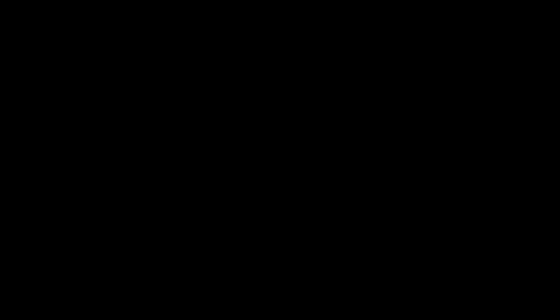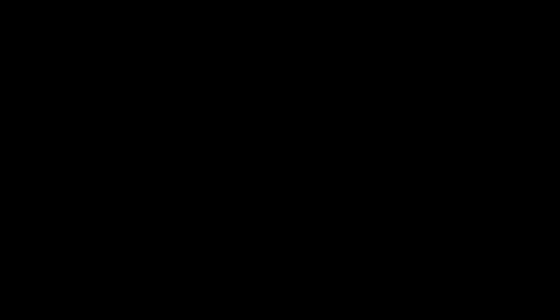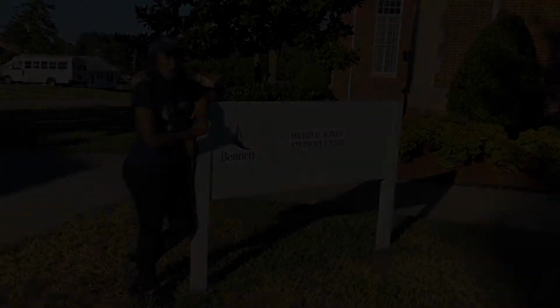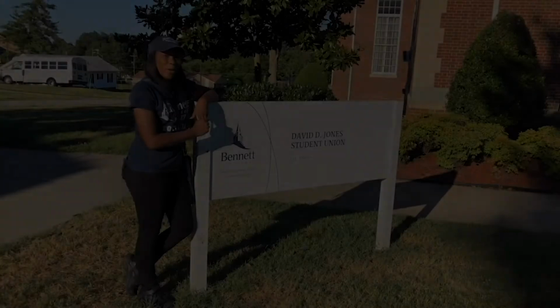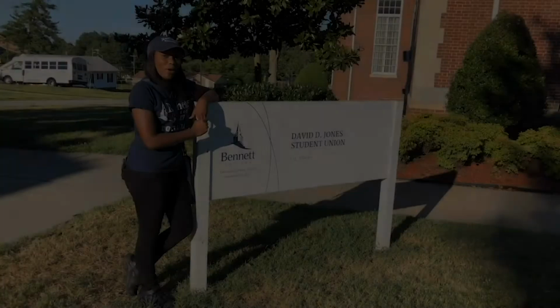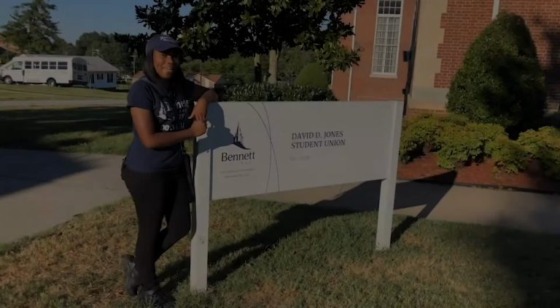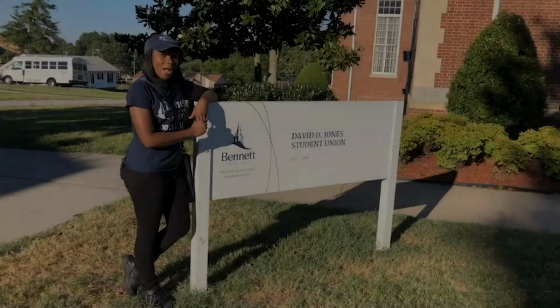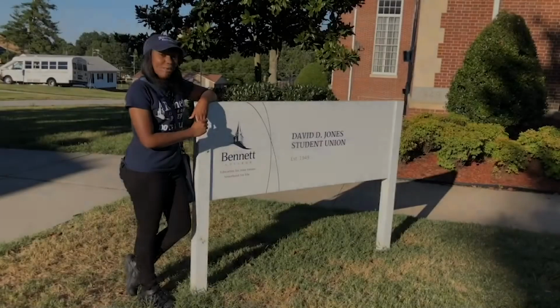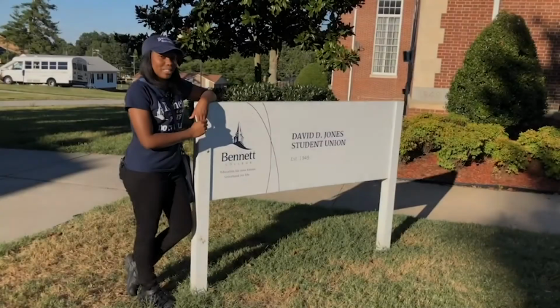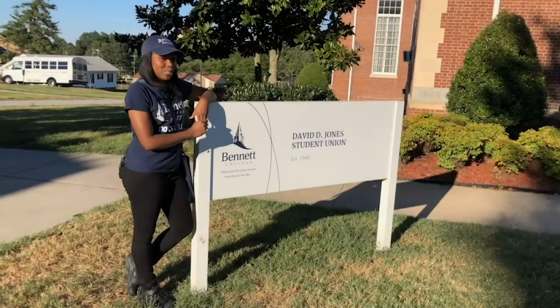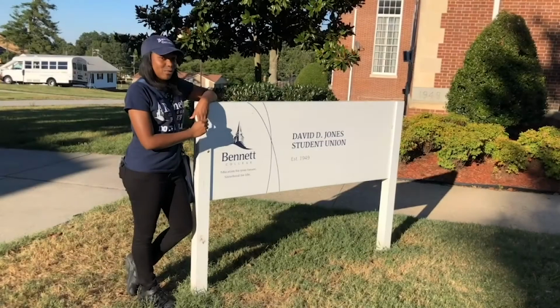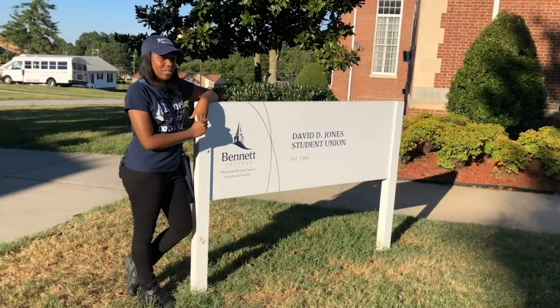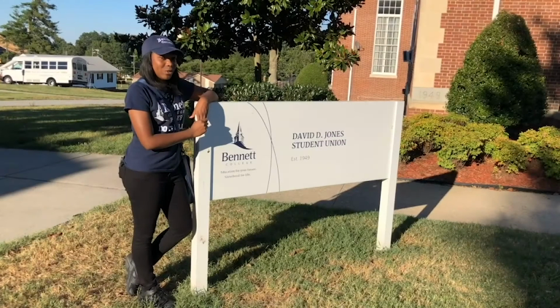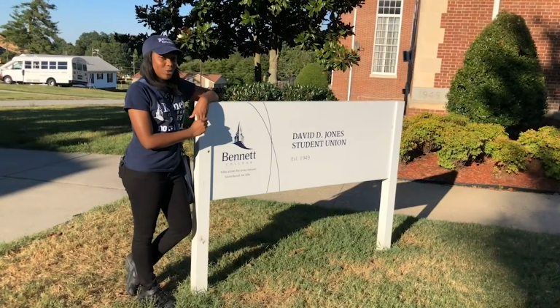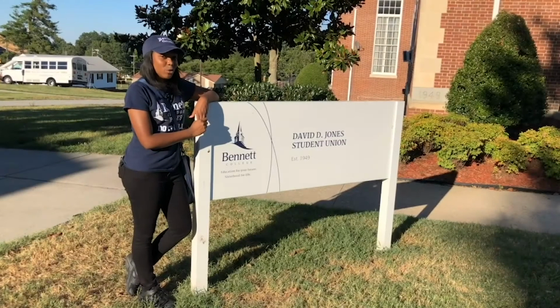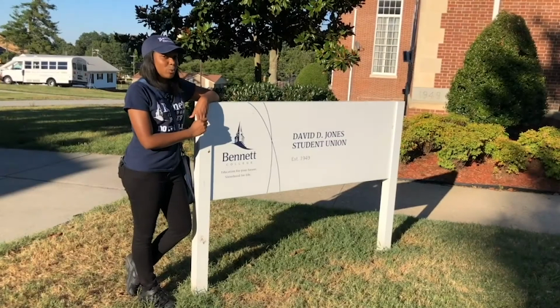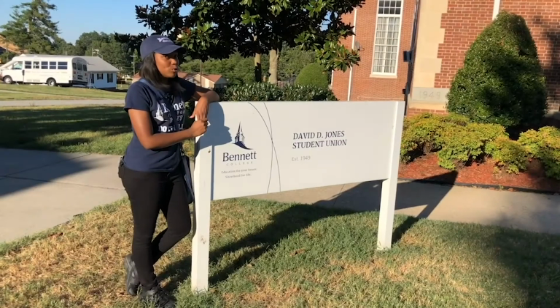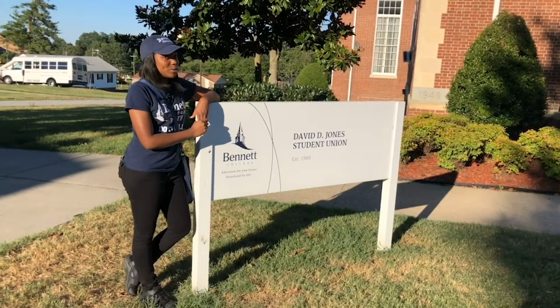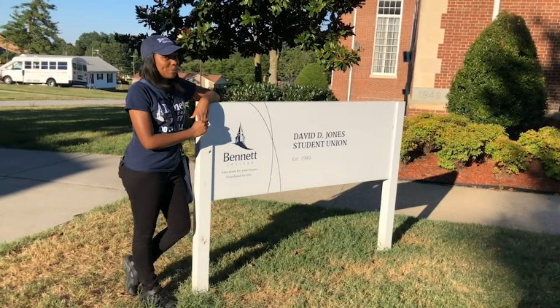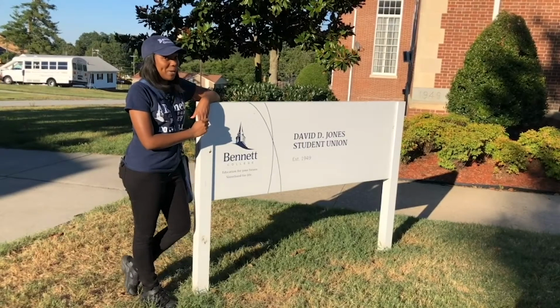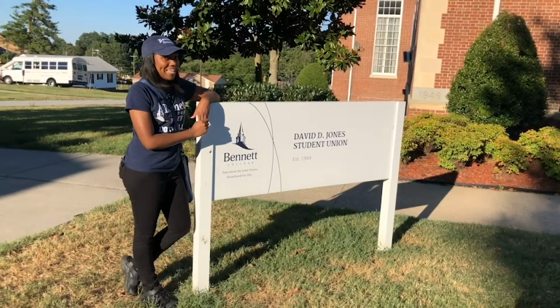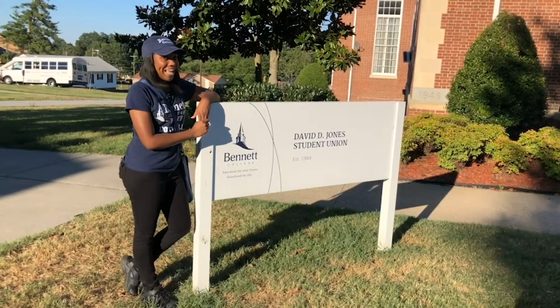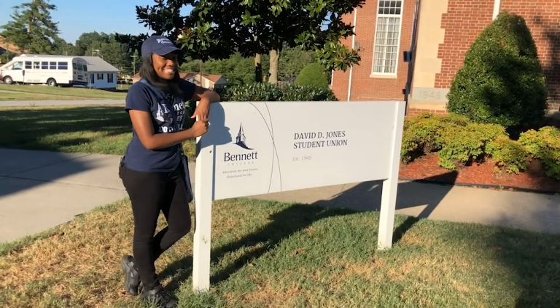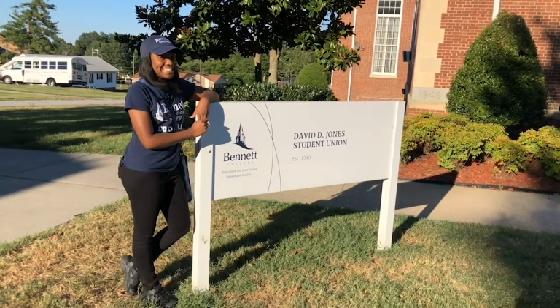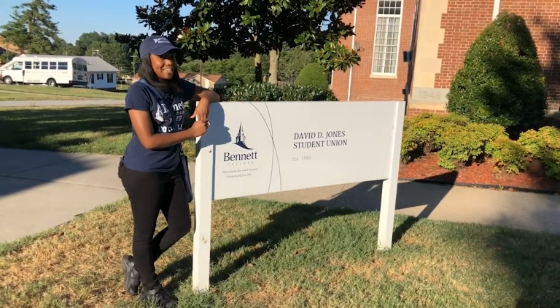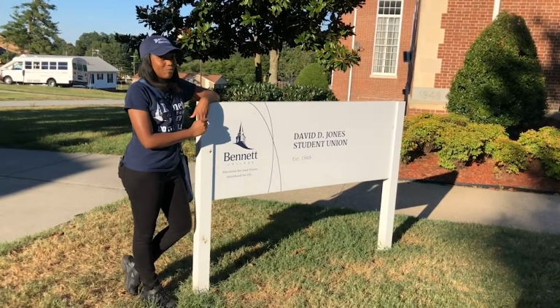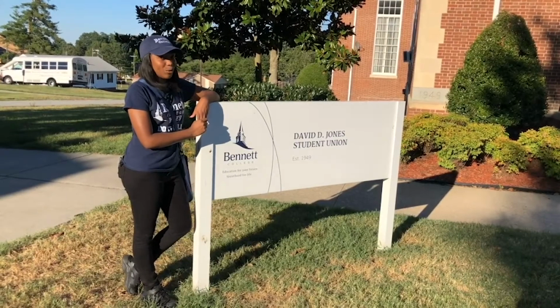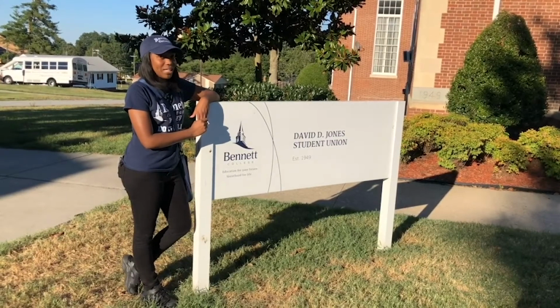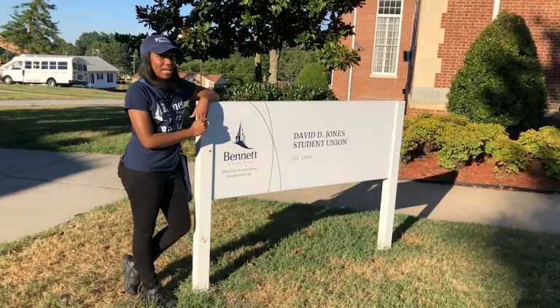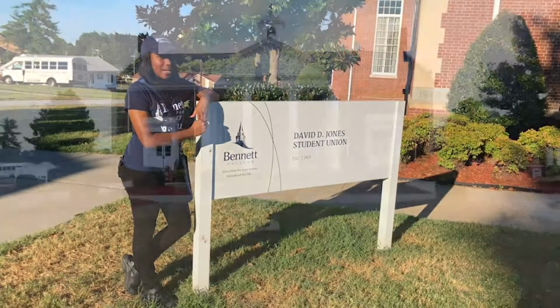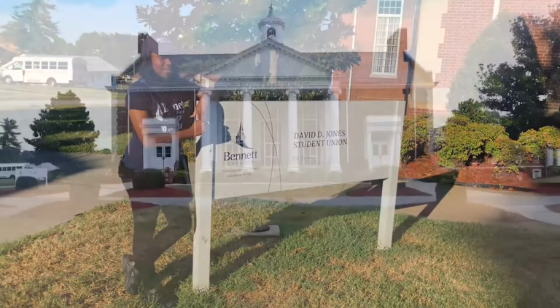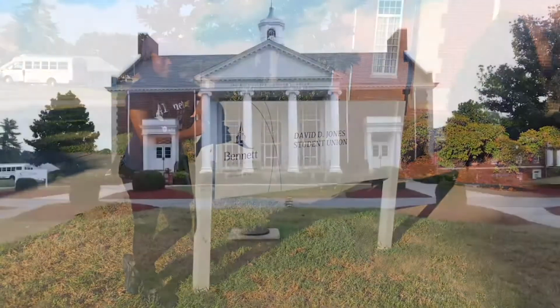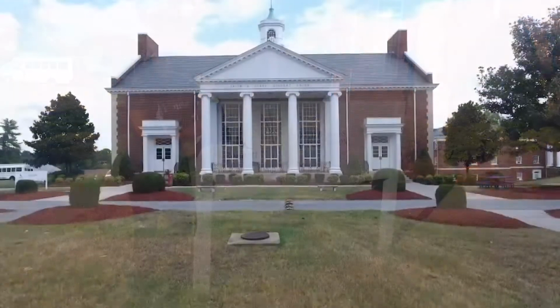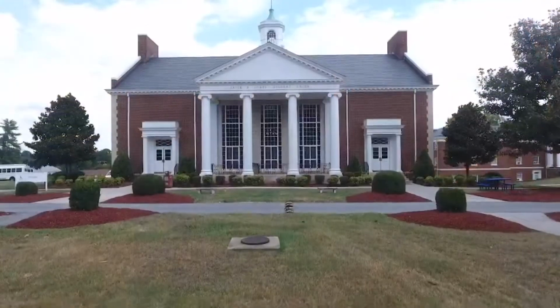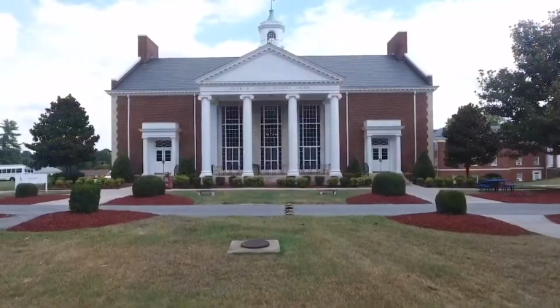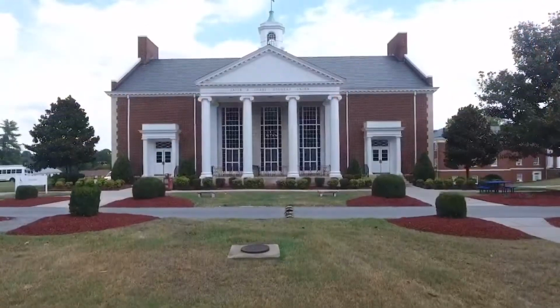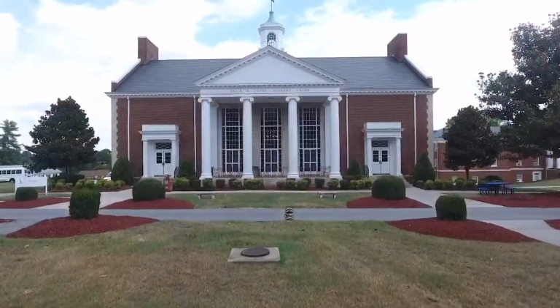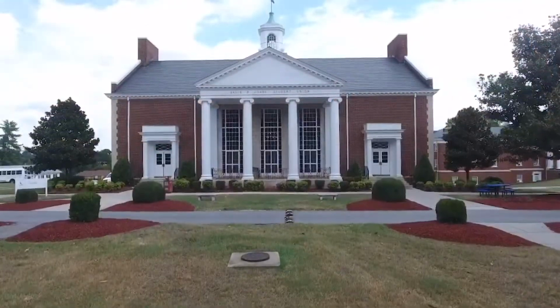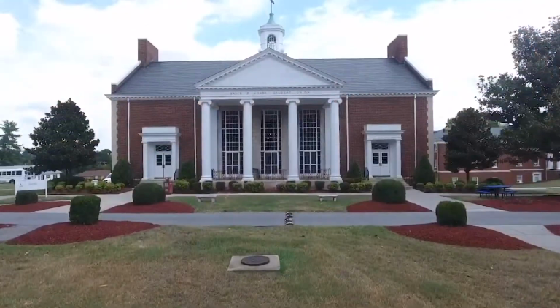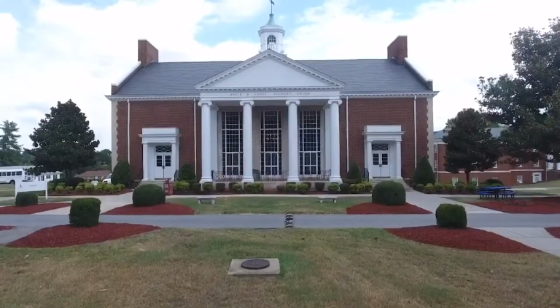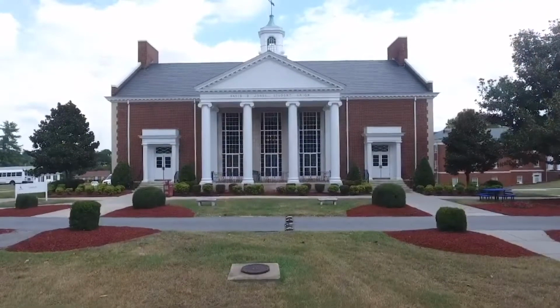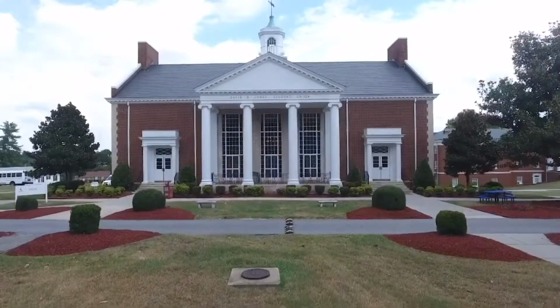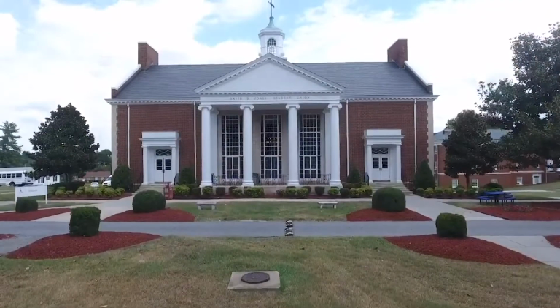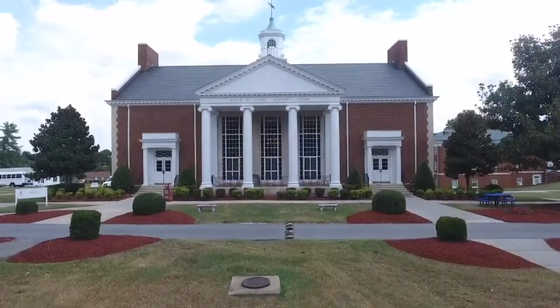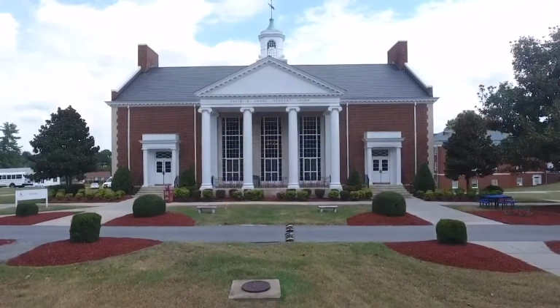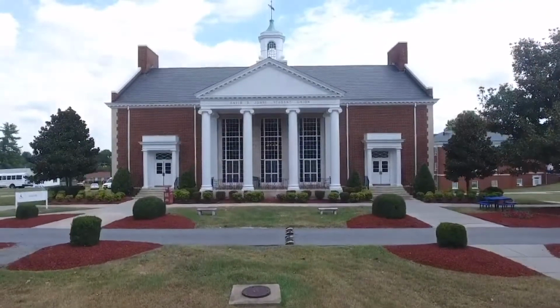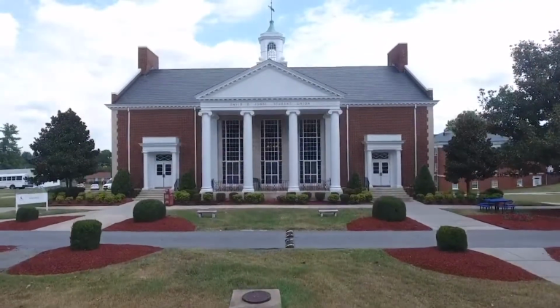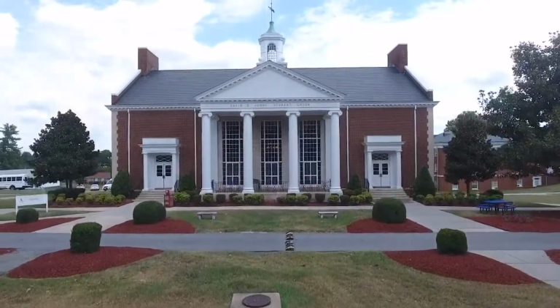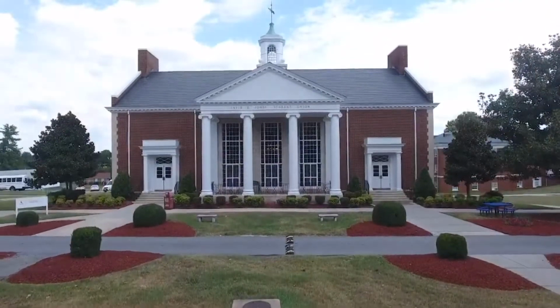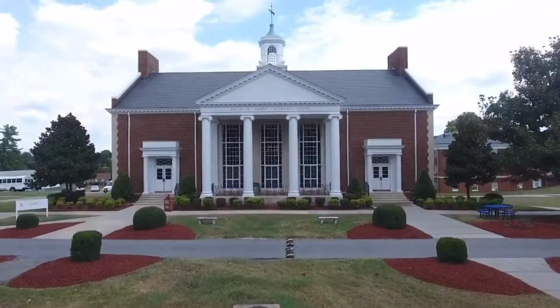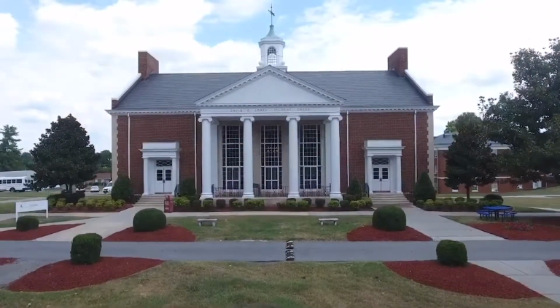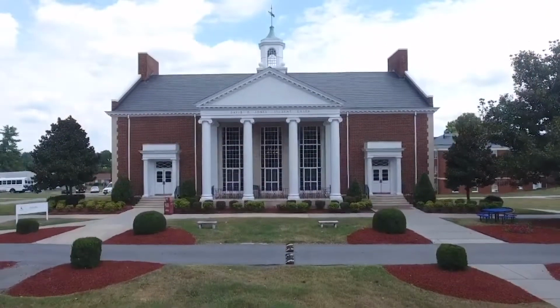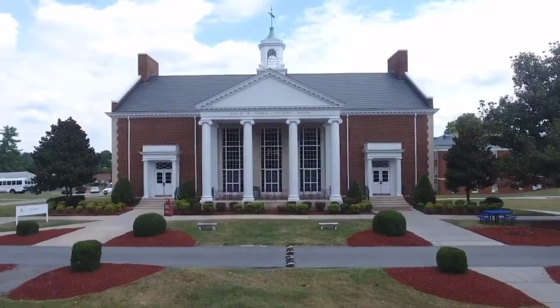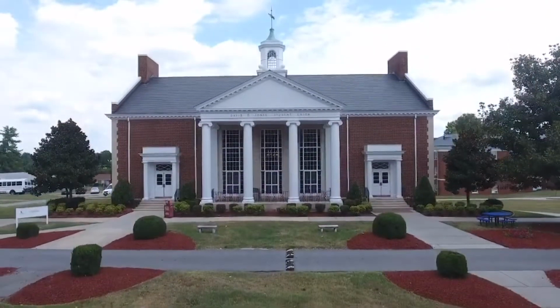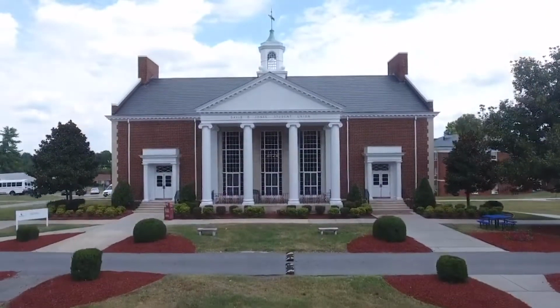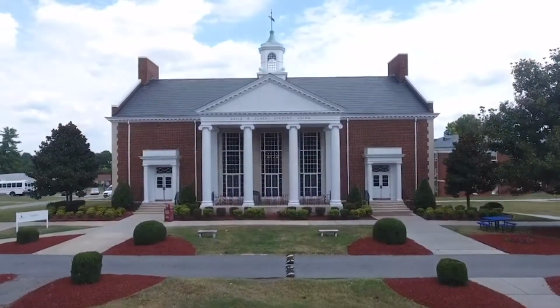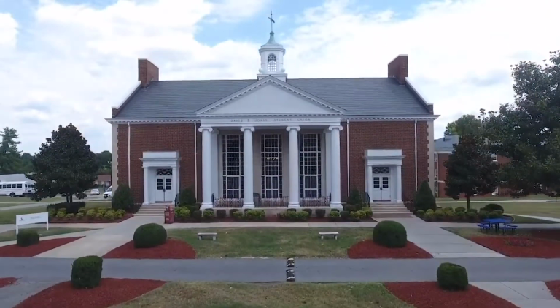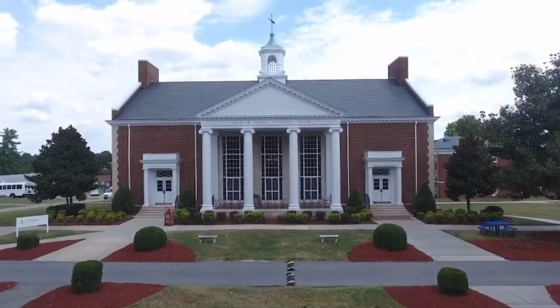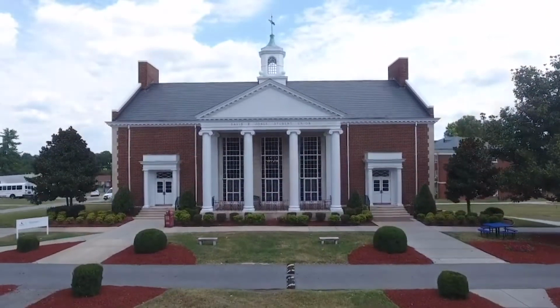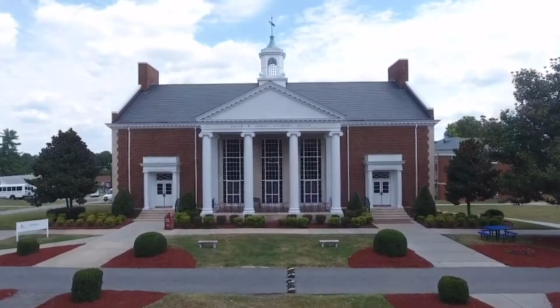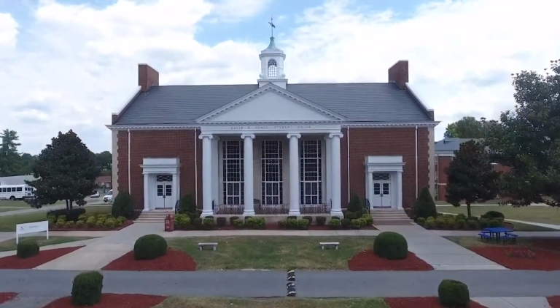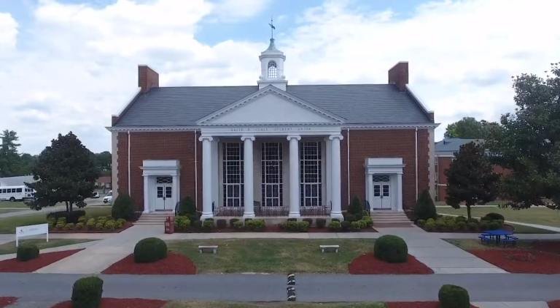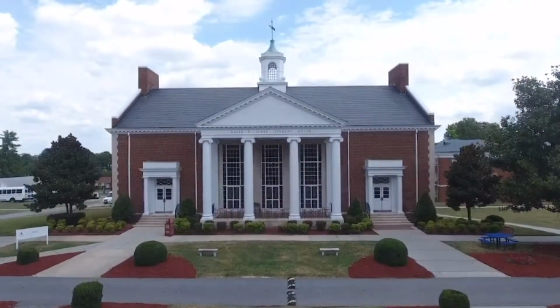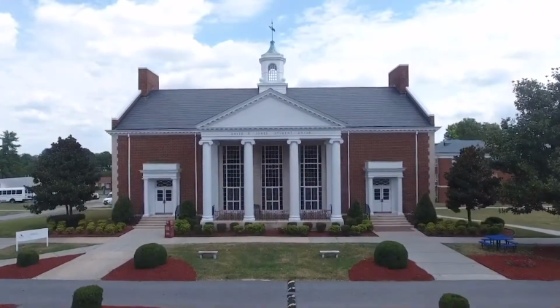We are now at the Student Union, which was built in 1949. It was named after the first president of Bennett College, David D. Jones.